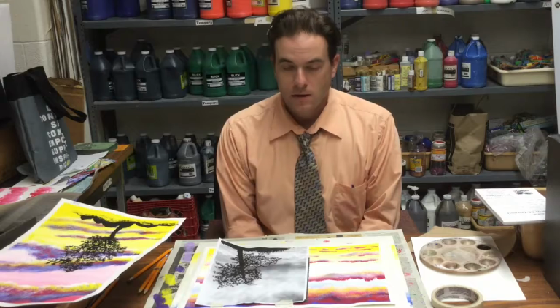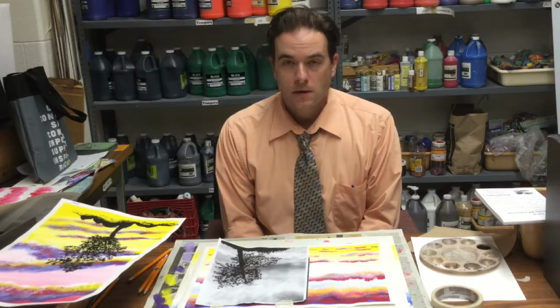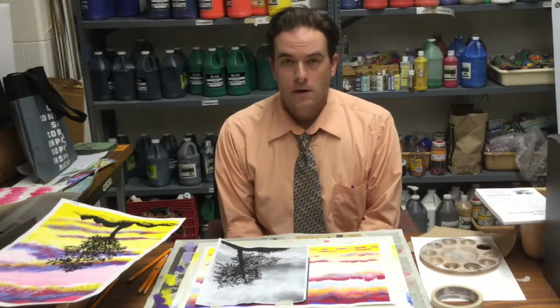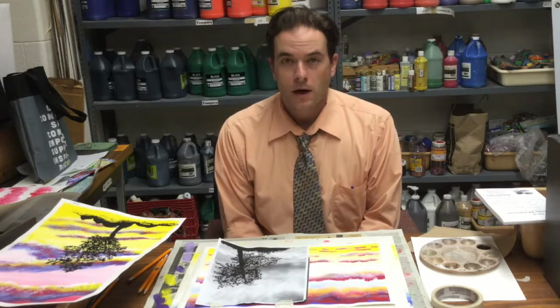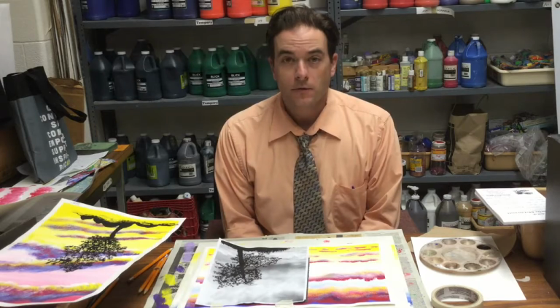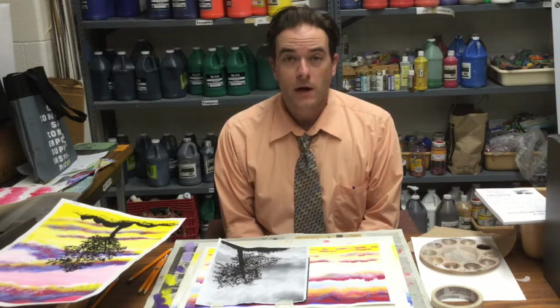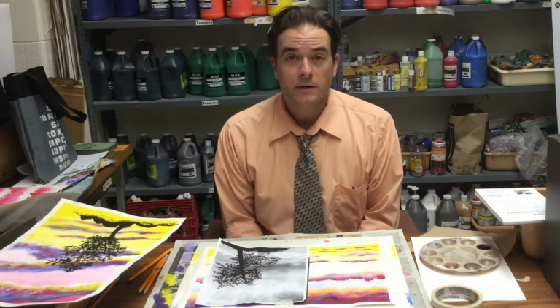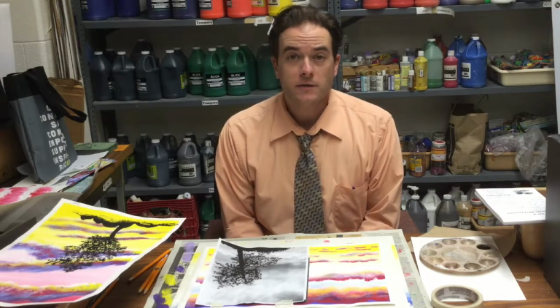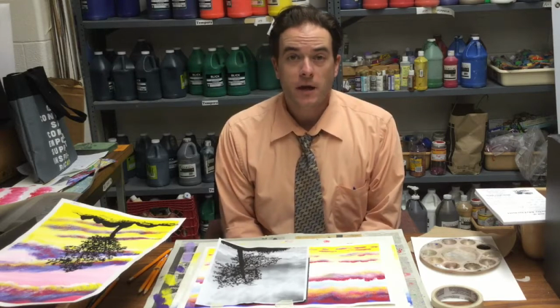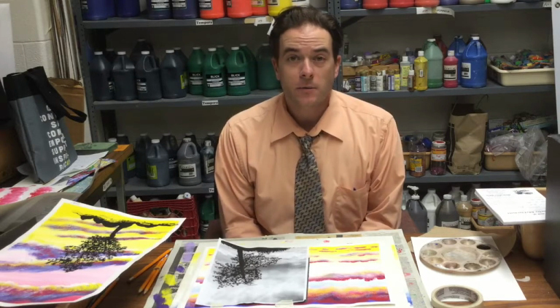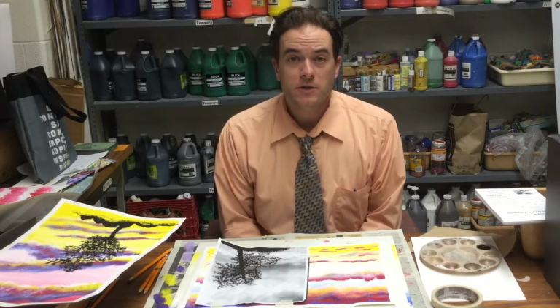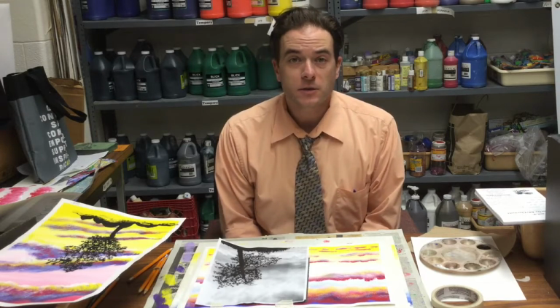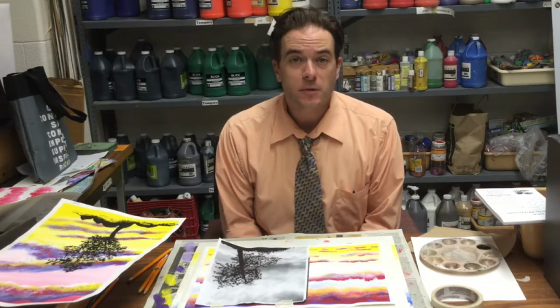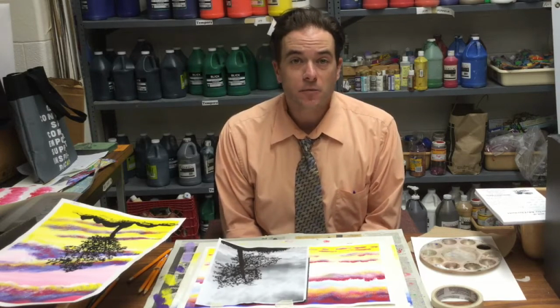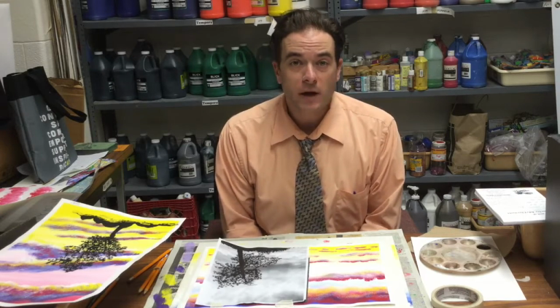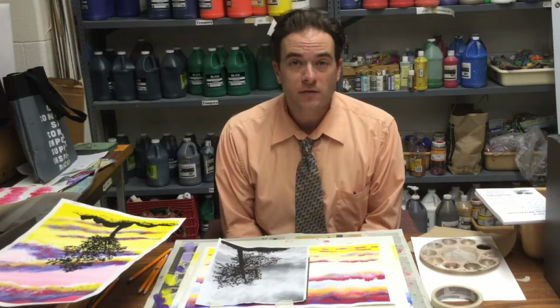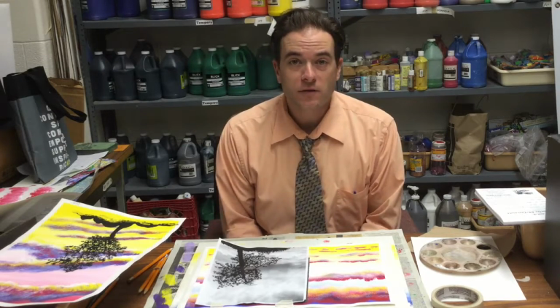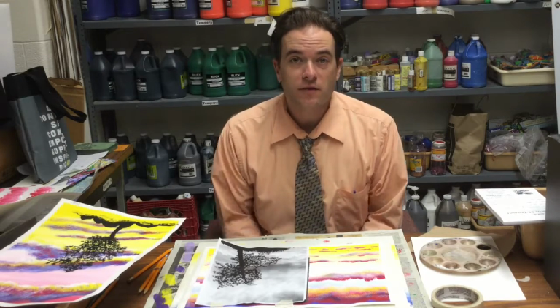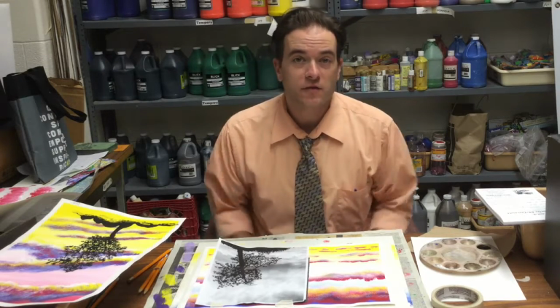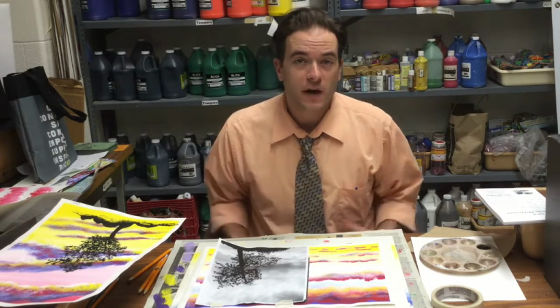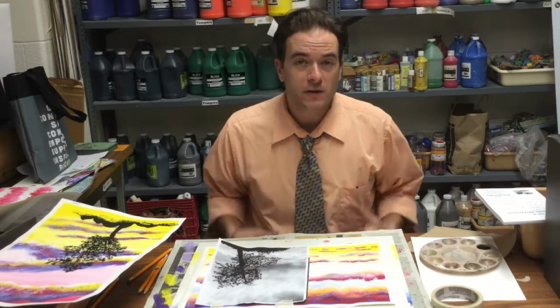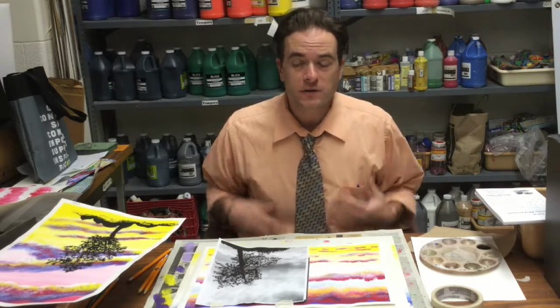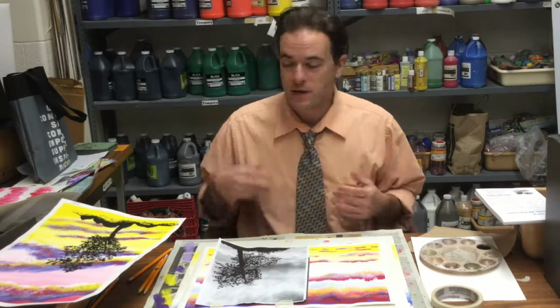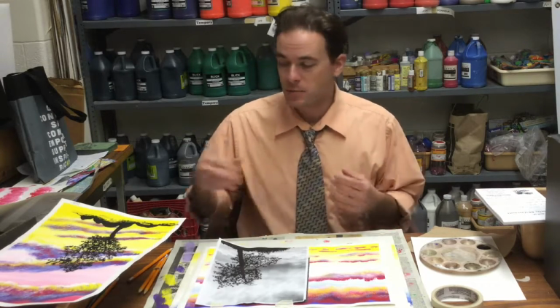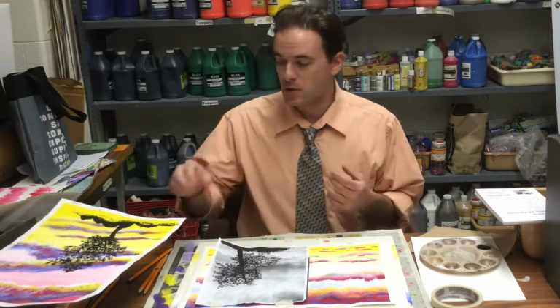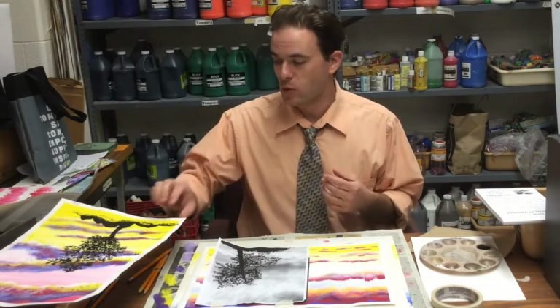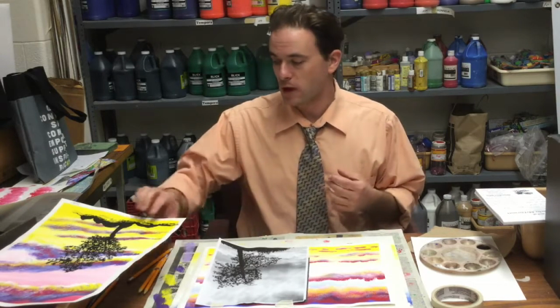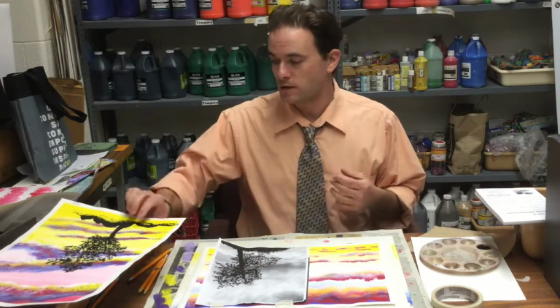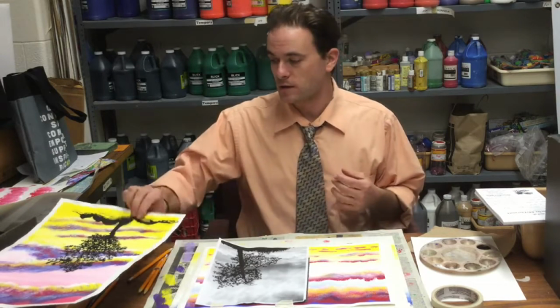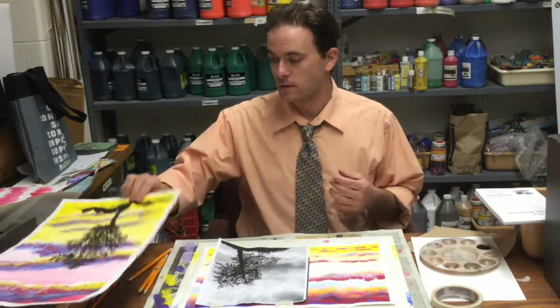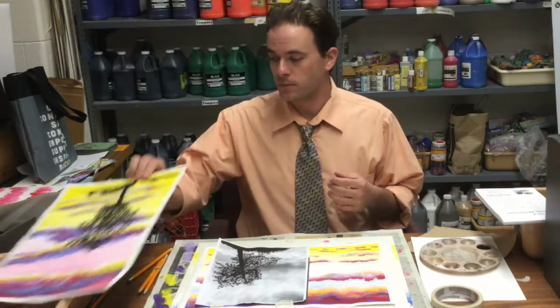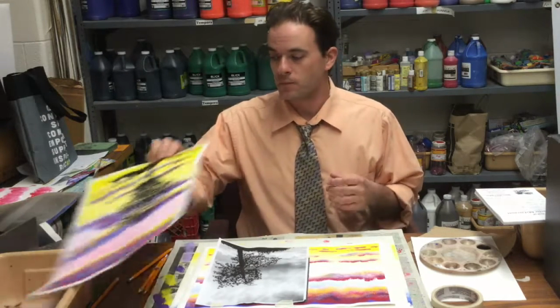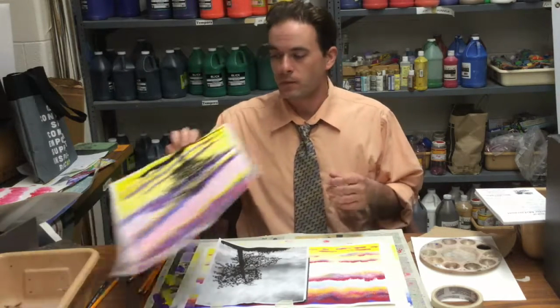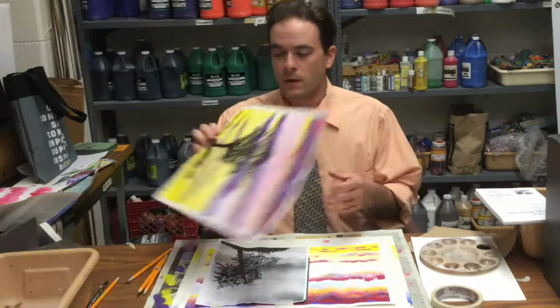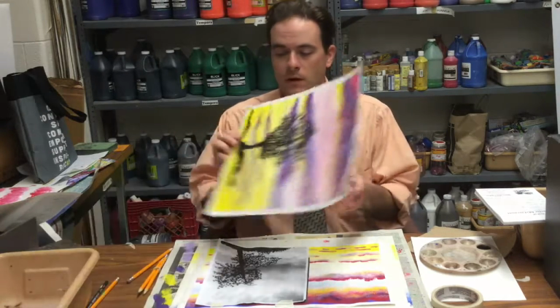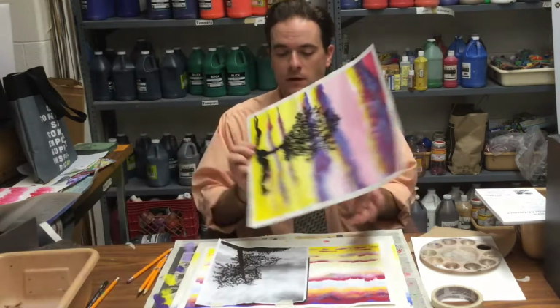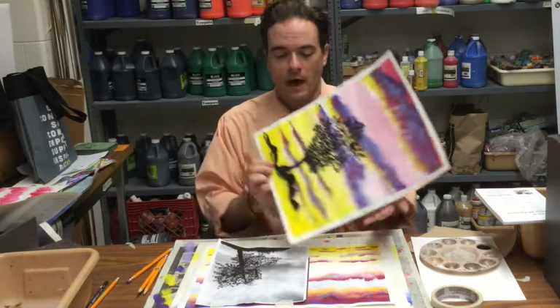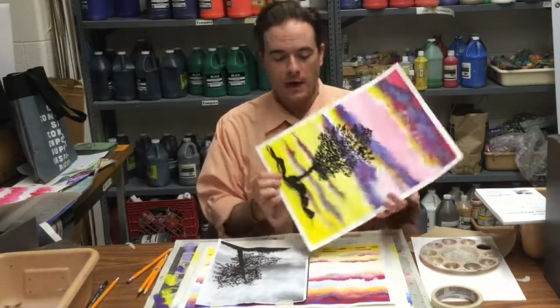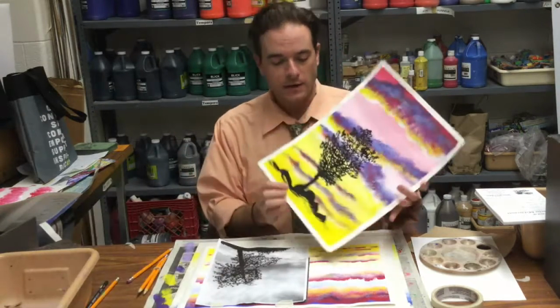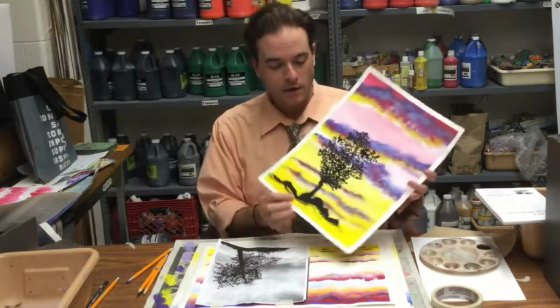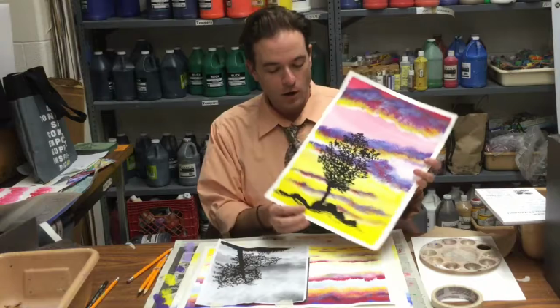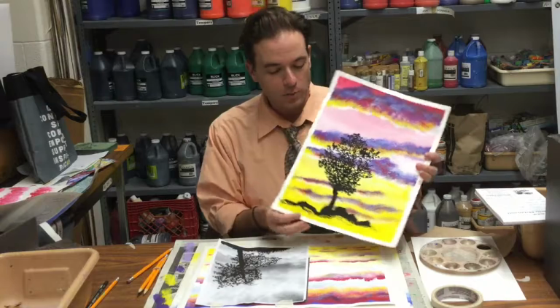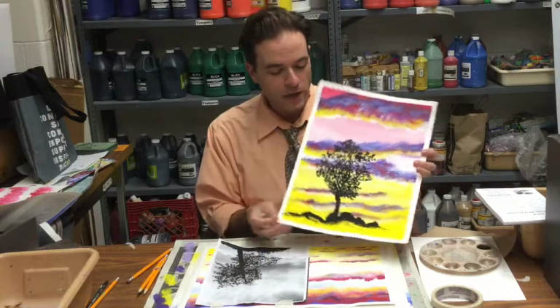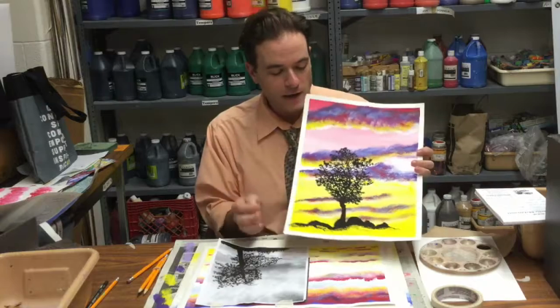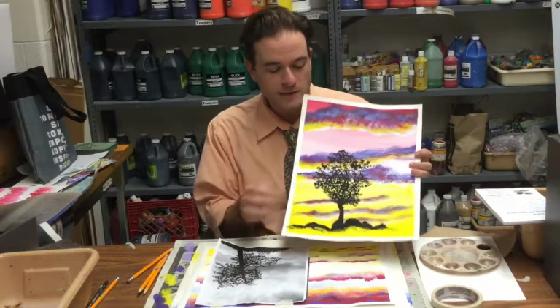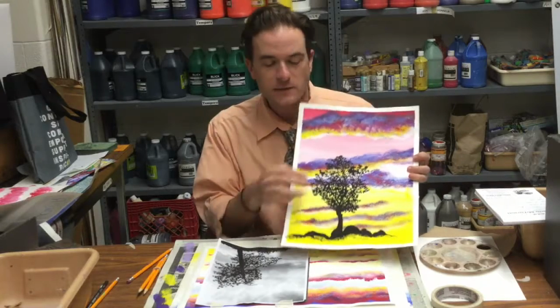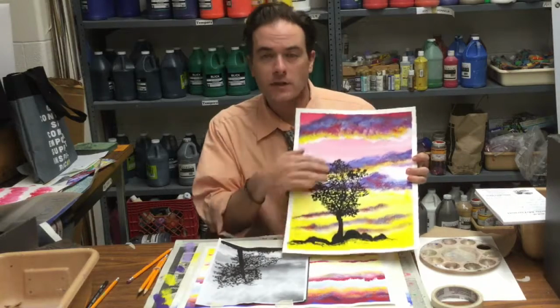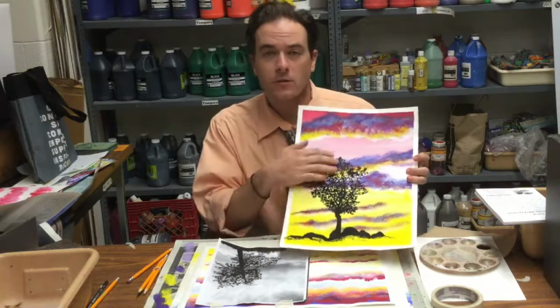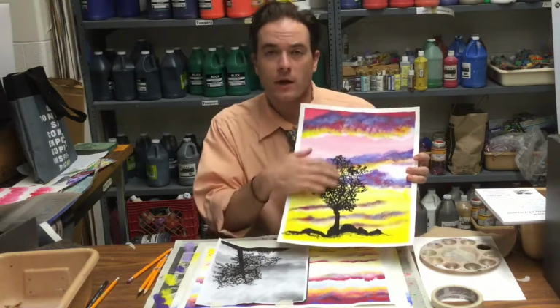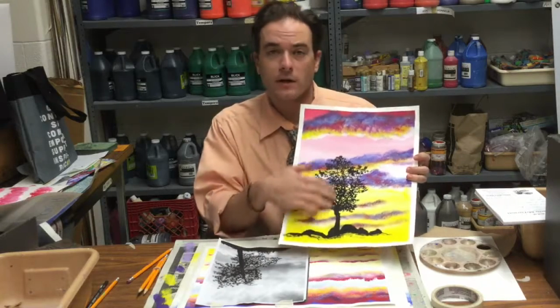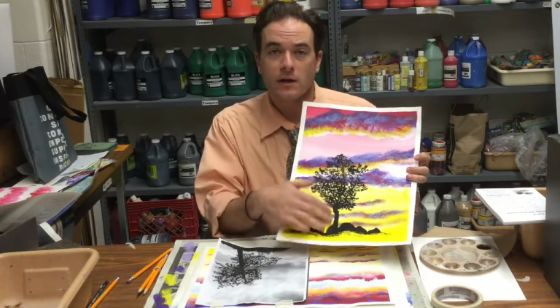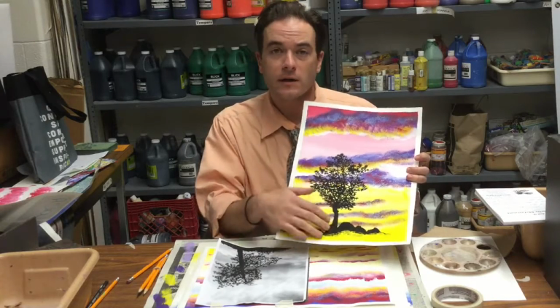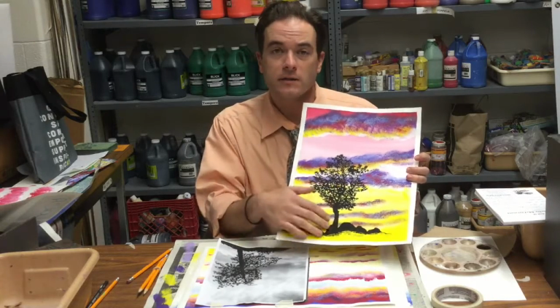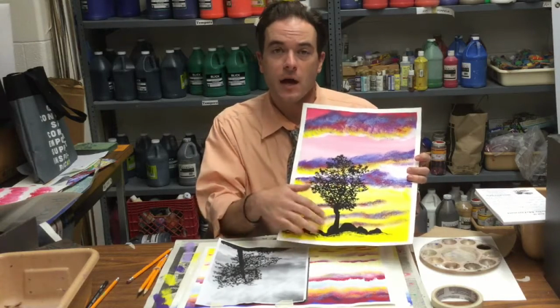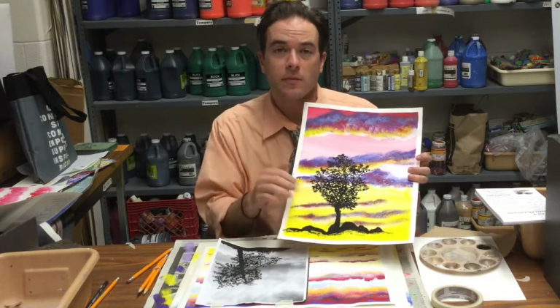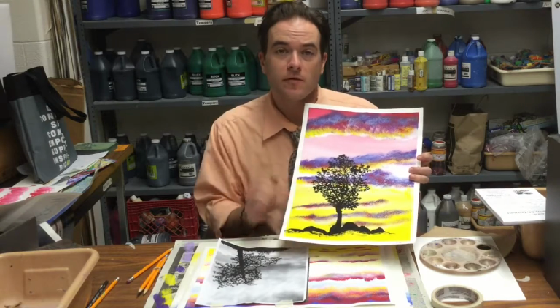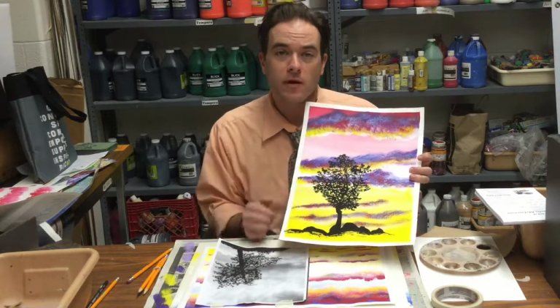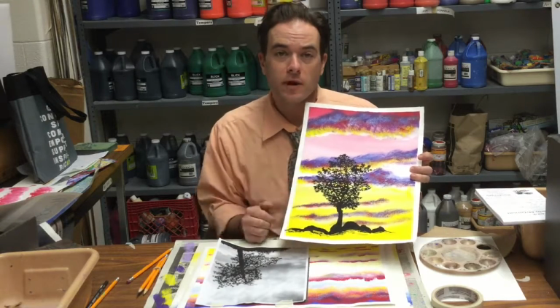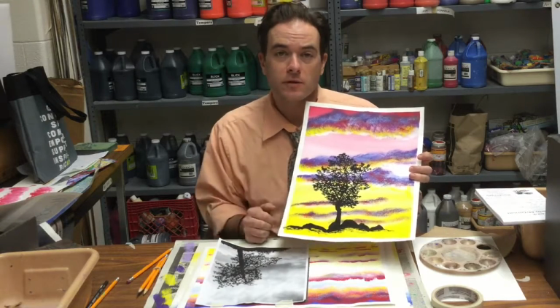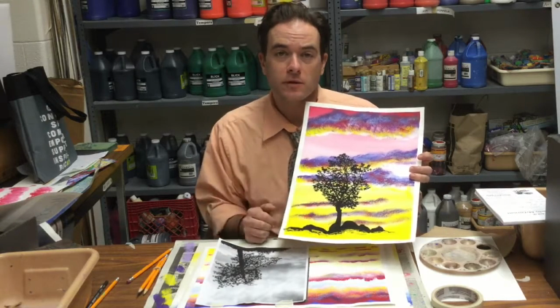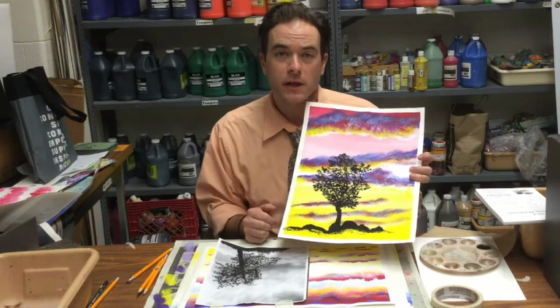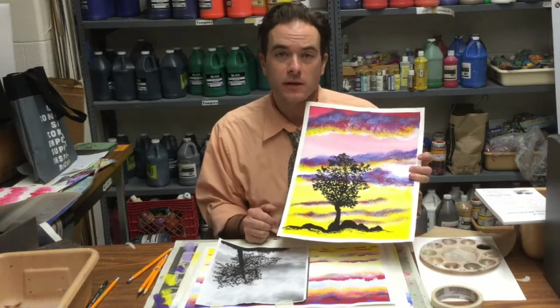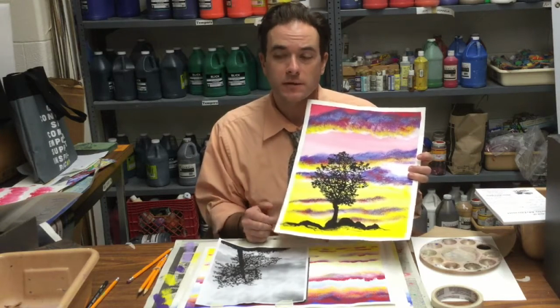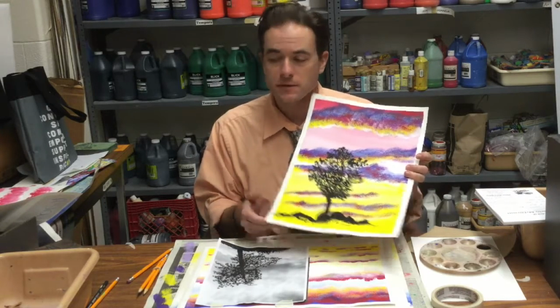All right, so now we should be ready for the final step of the painting: adding our black silhouette on top of our other layers.